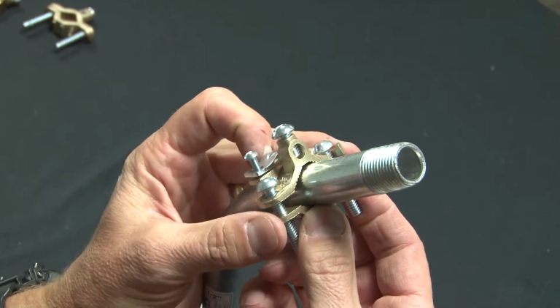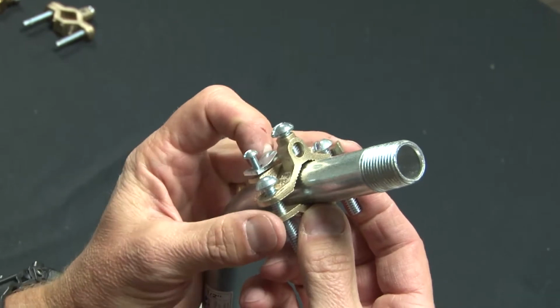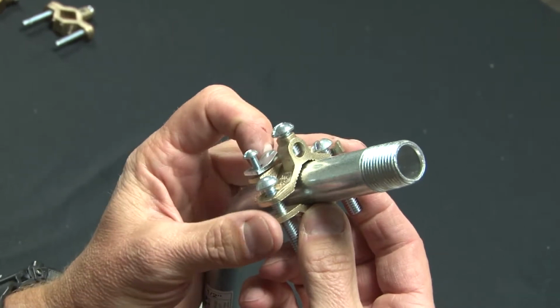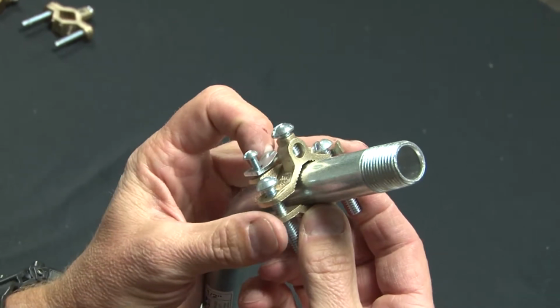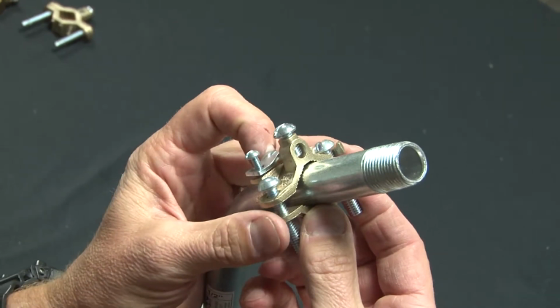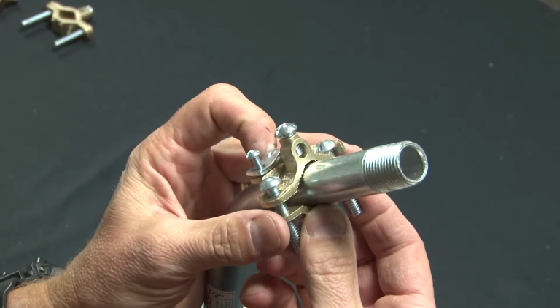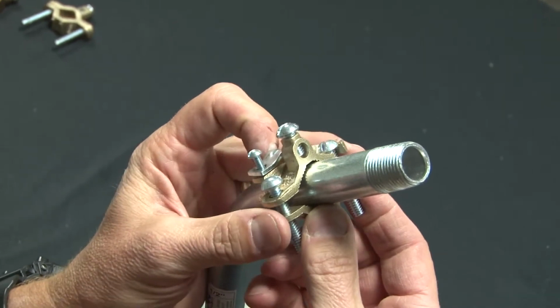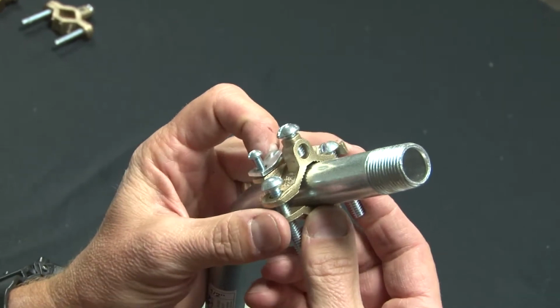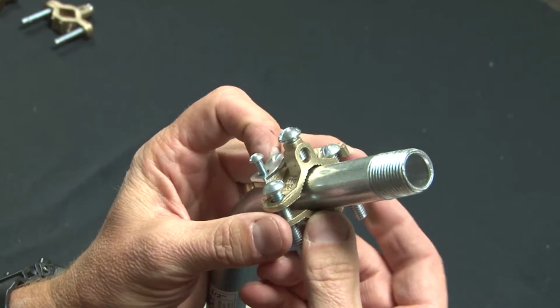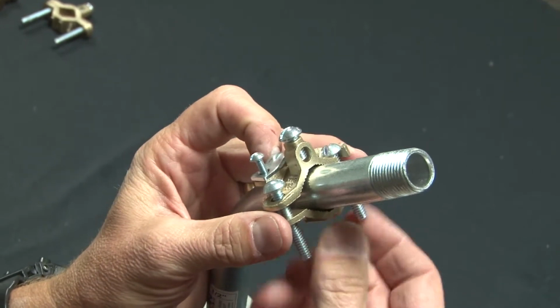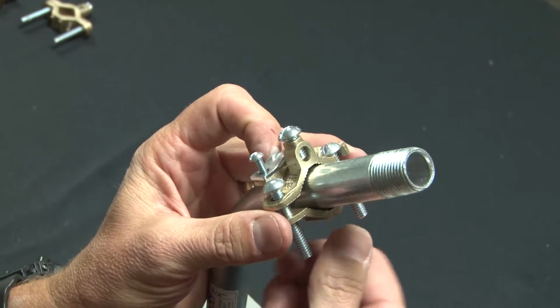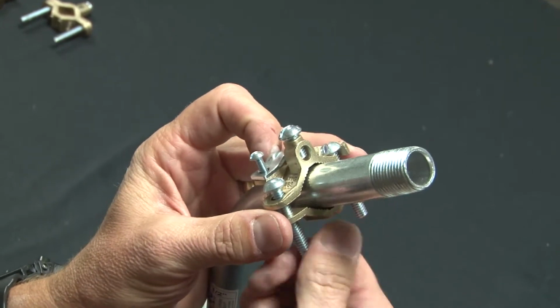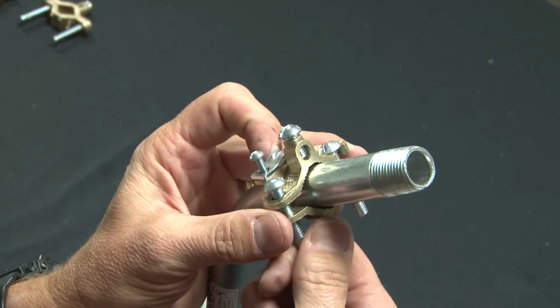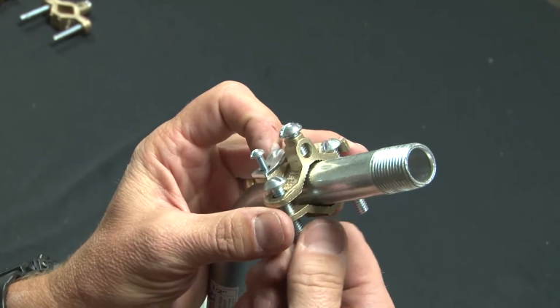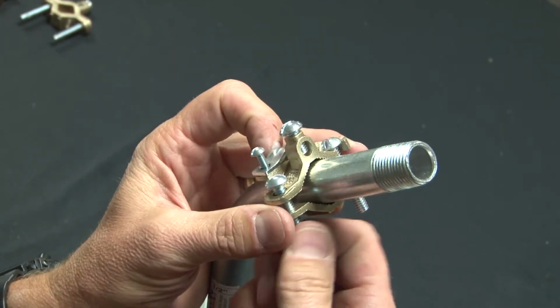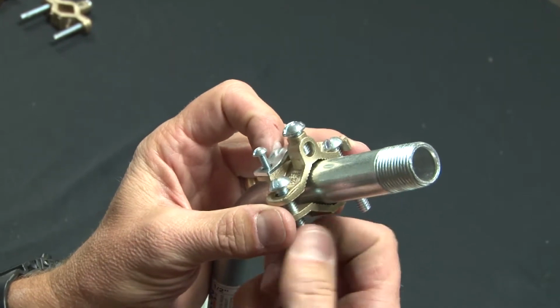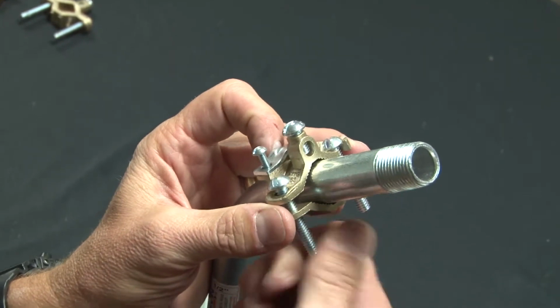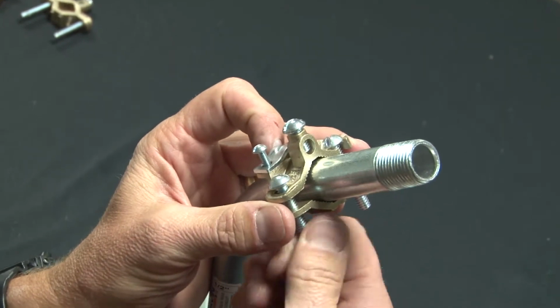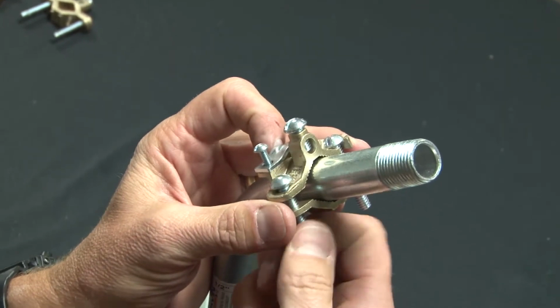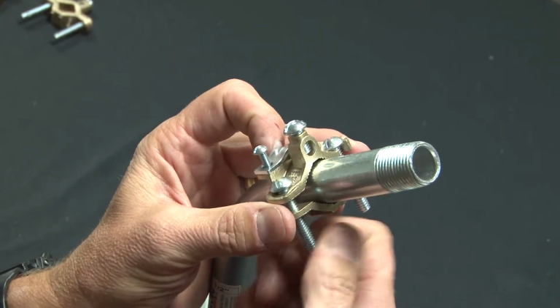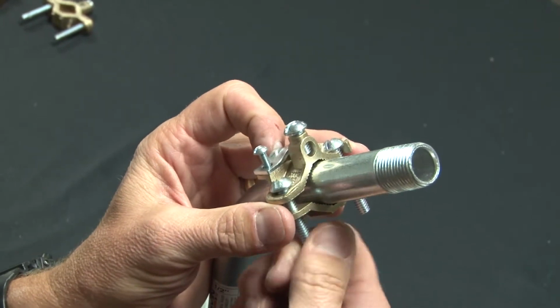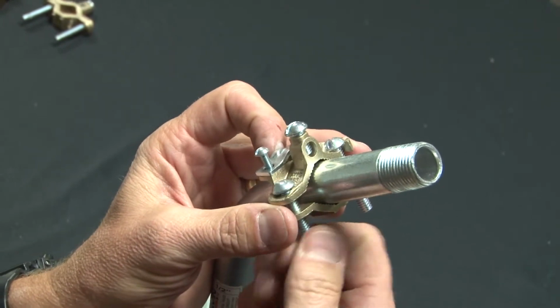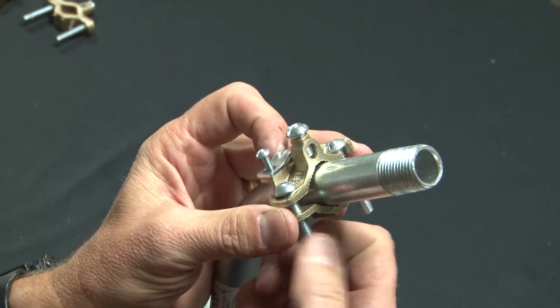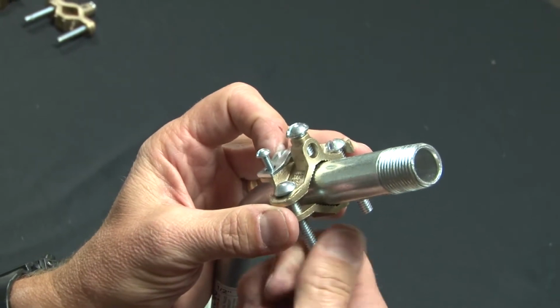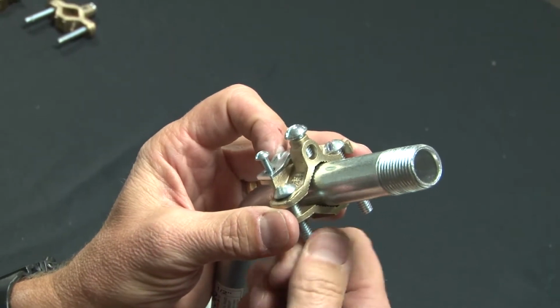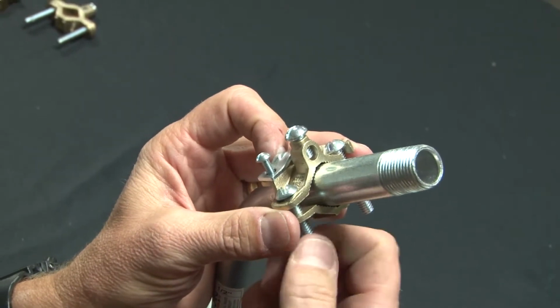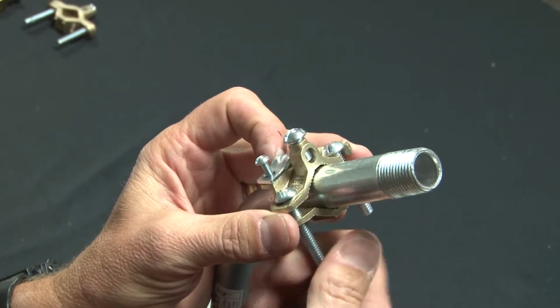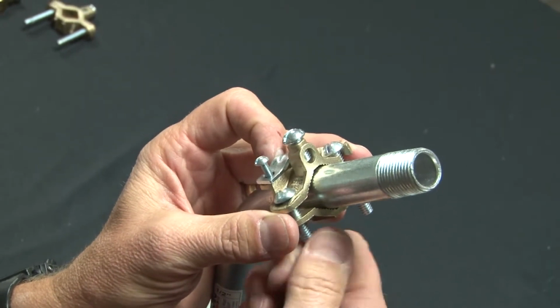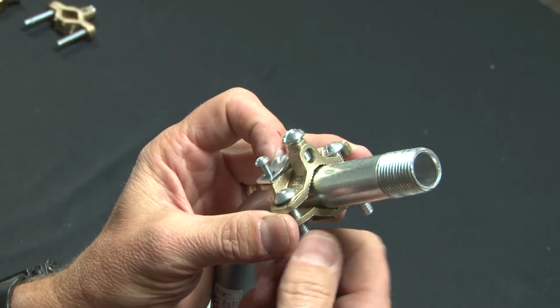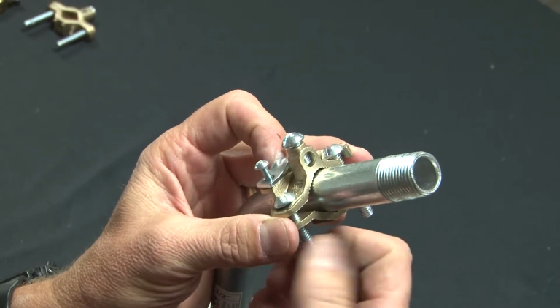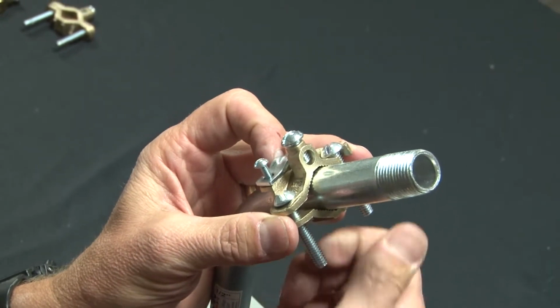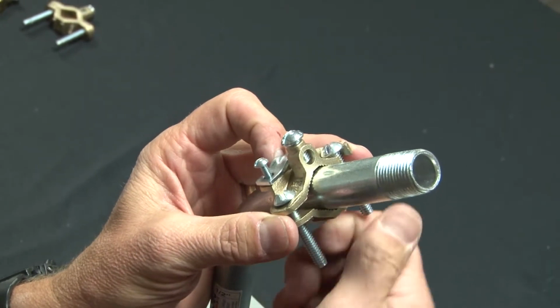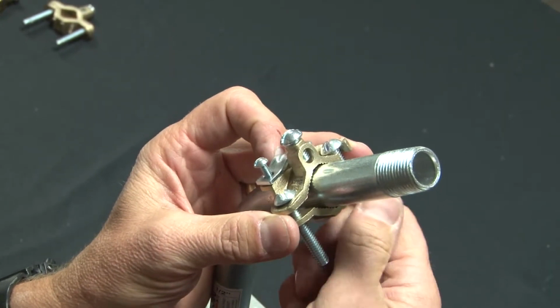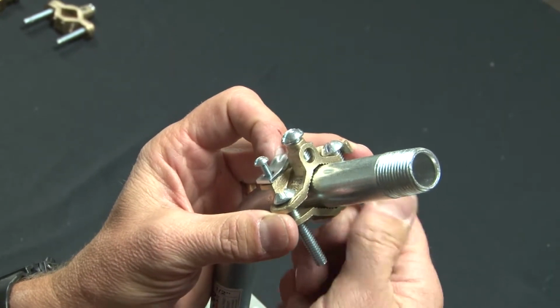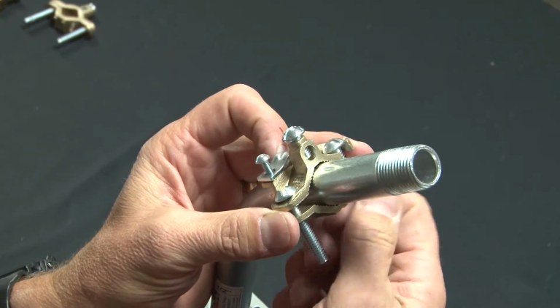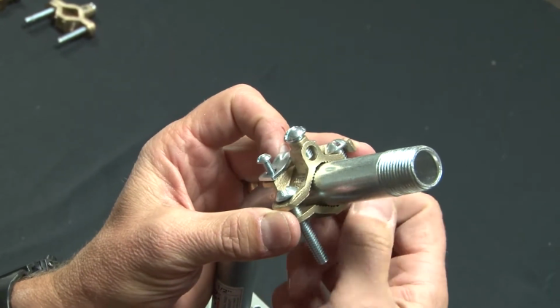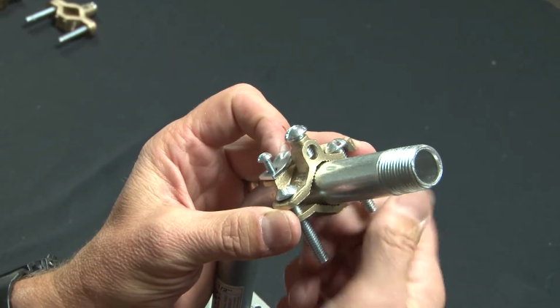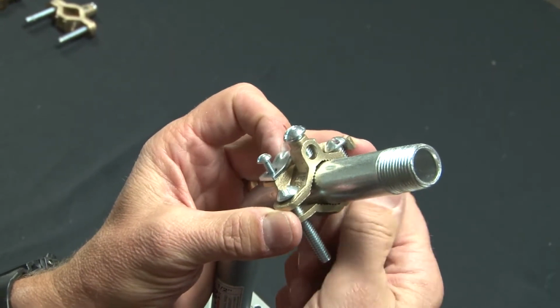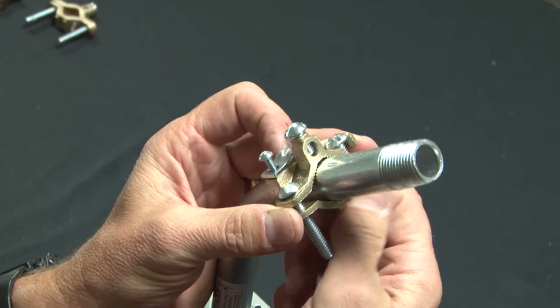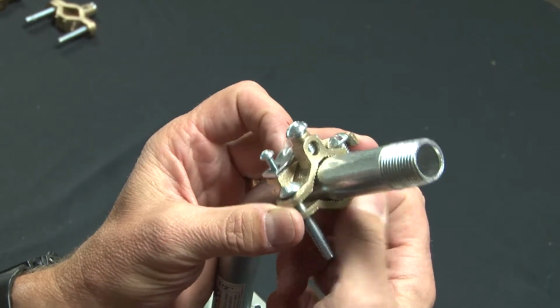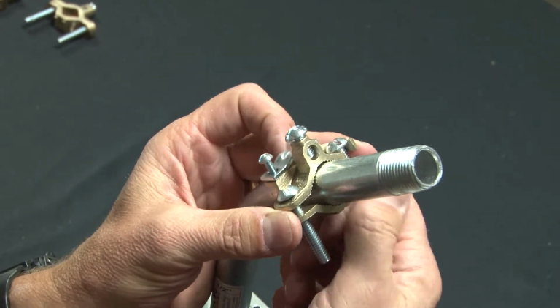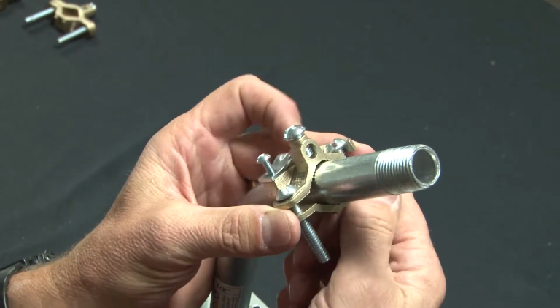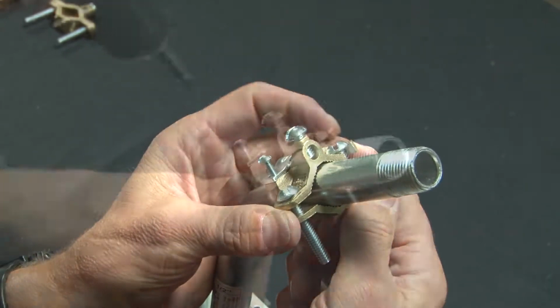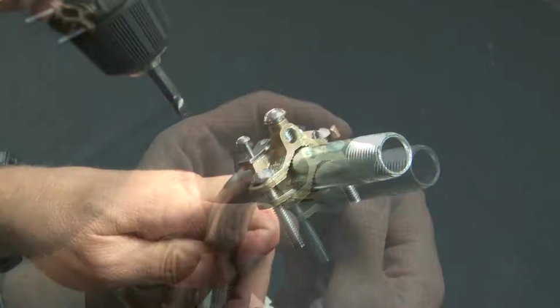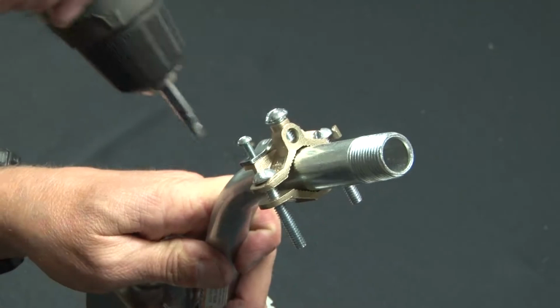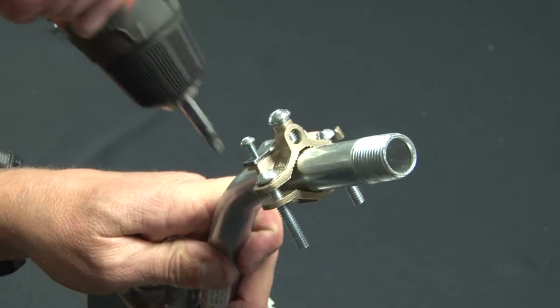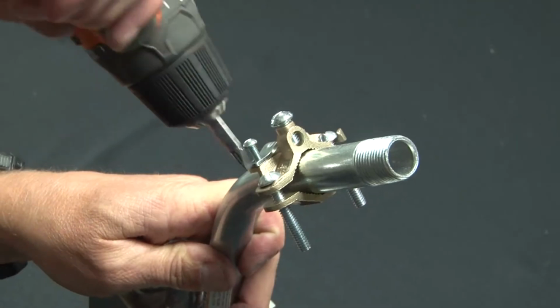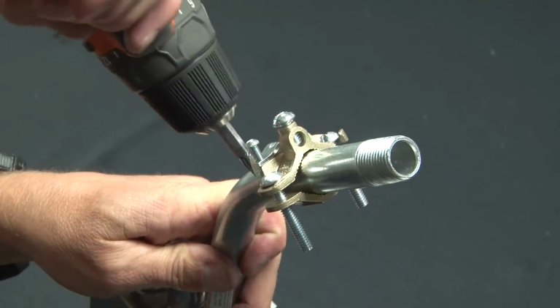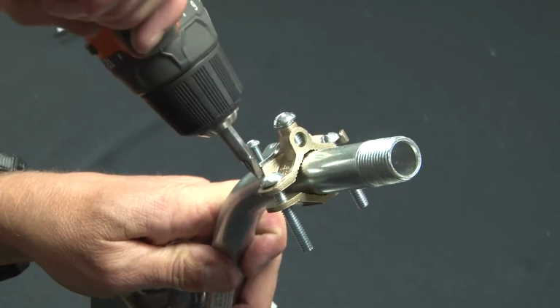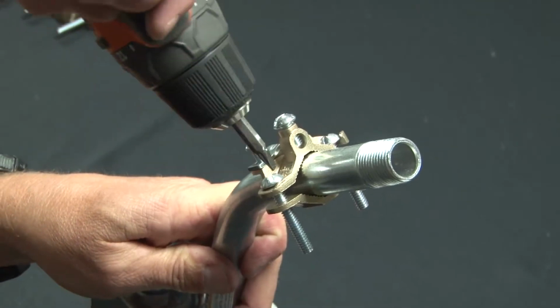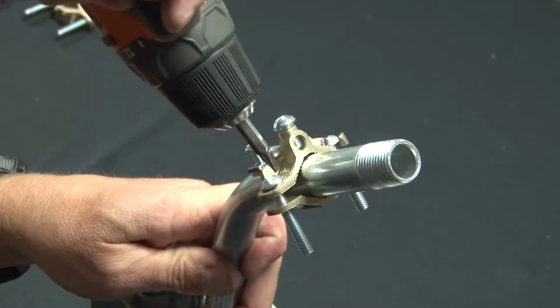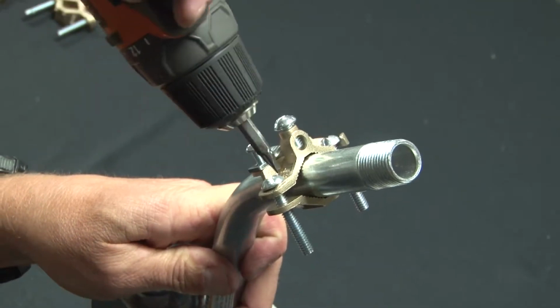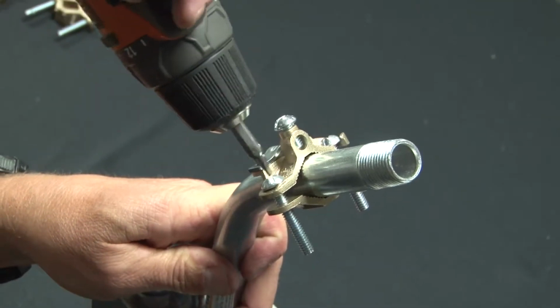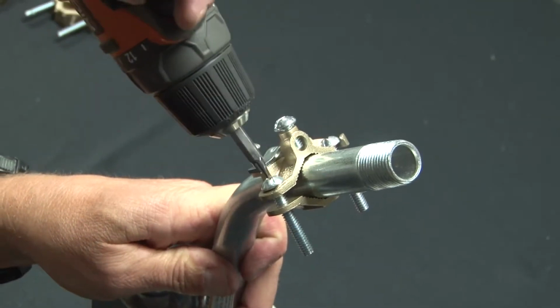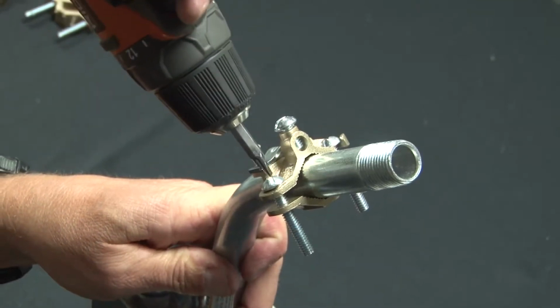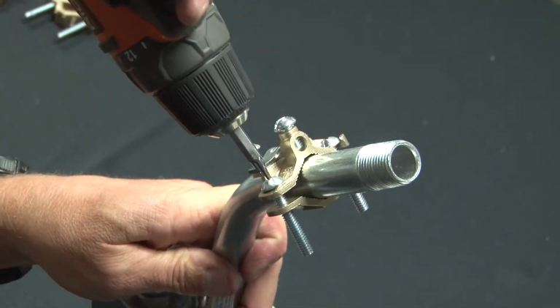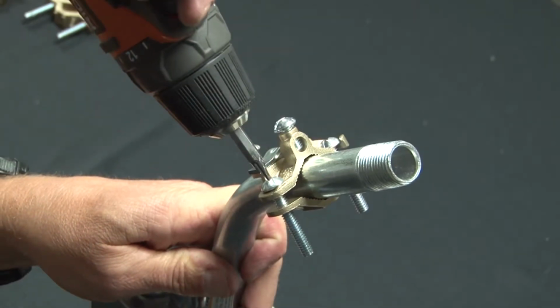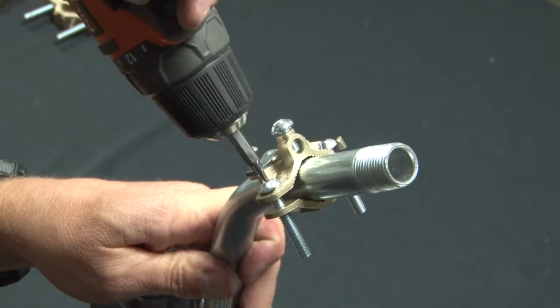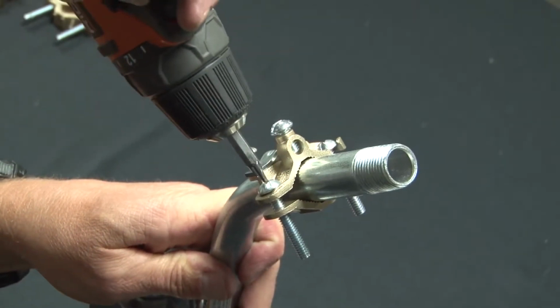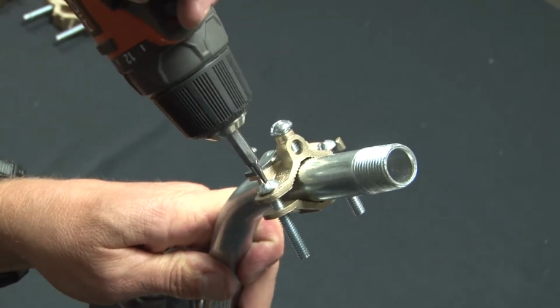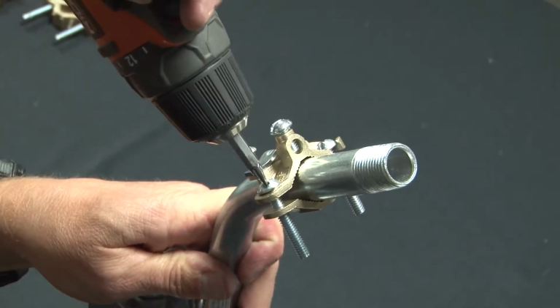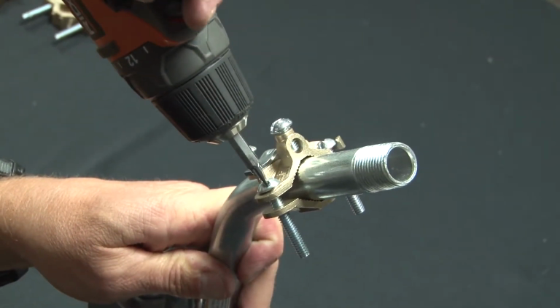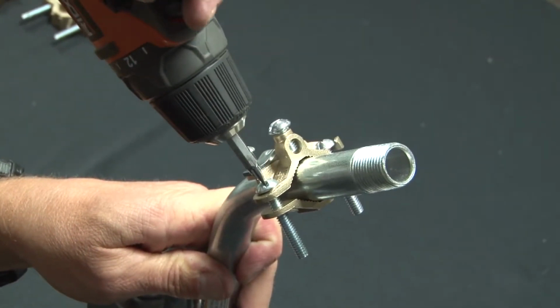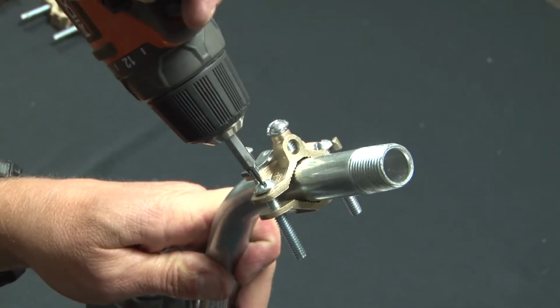At this point, I usually like to finger tighten it, and then tighten it with a screw gun.